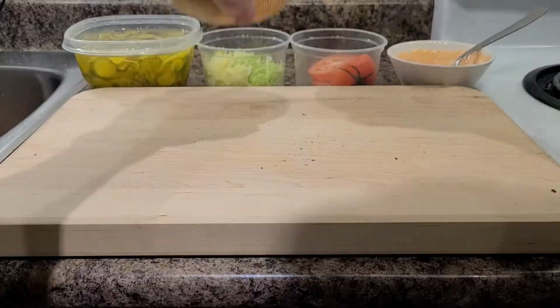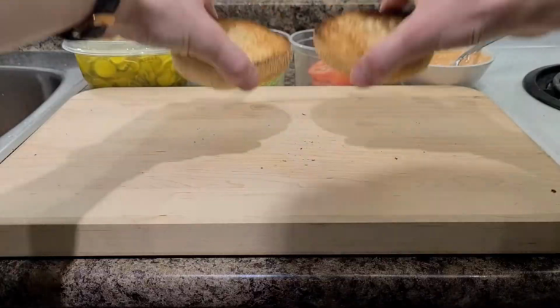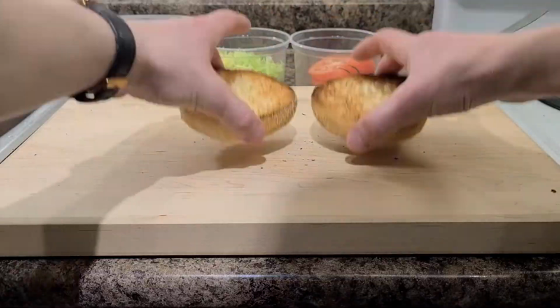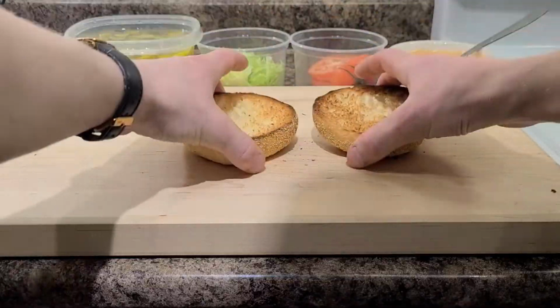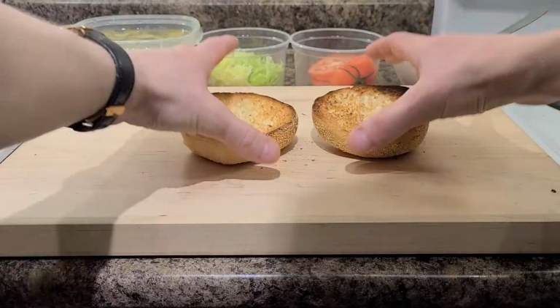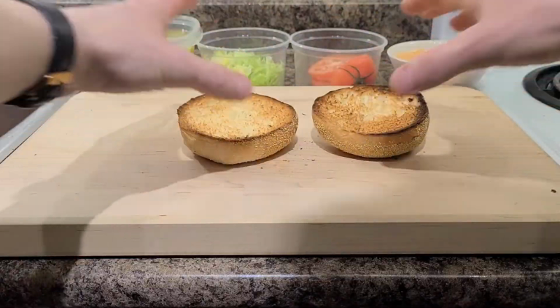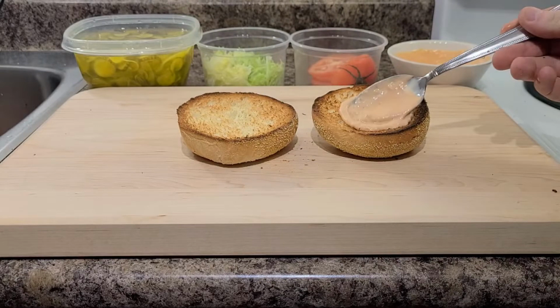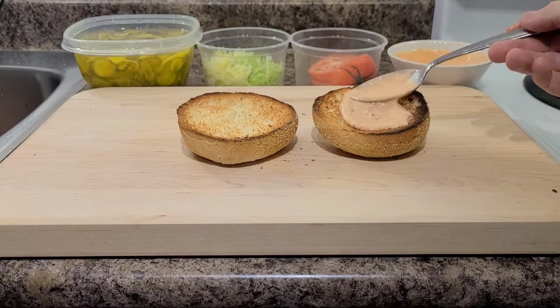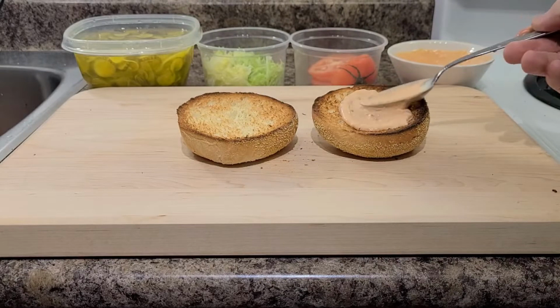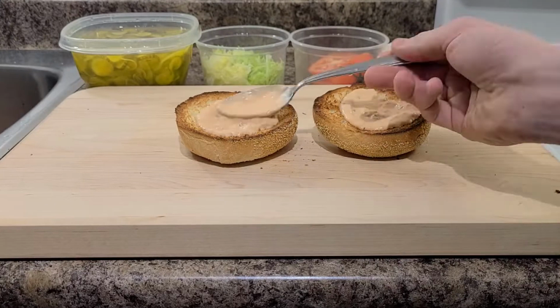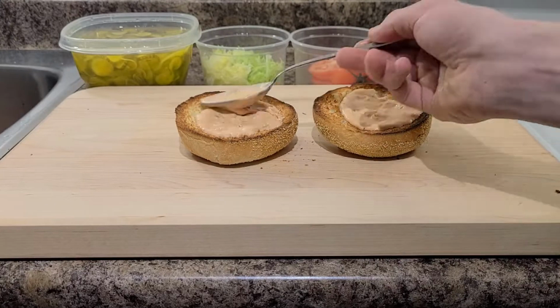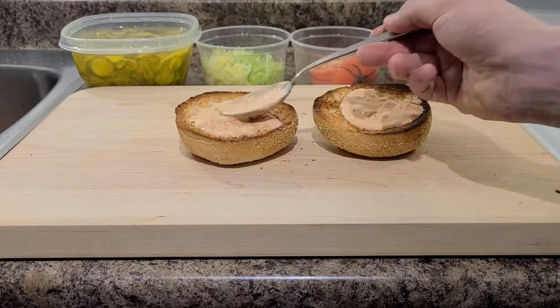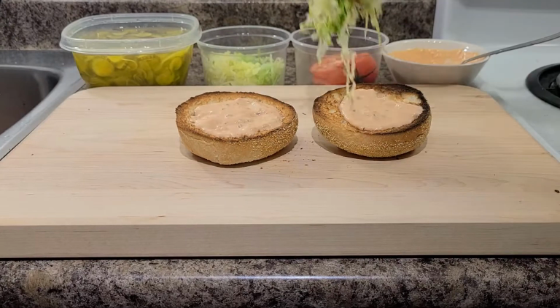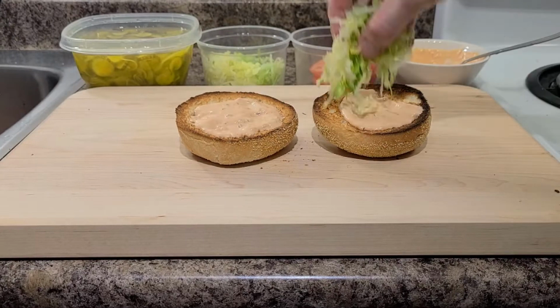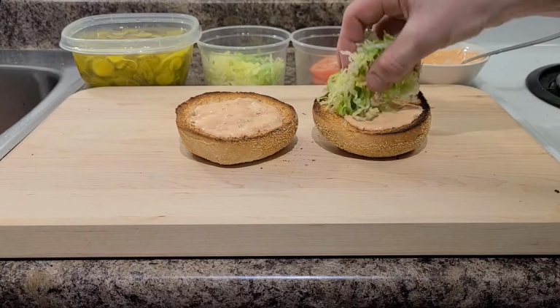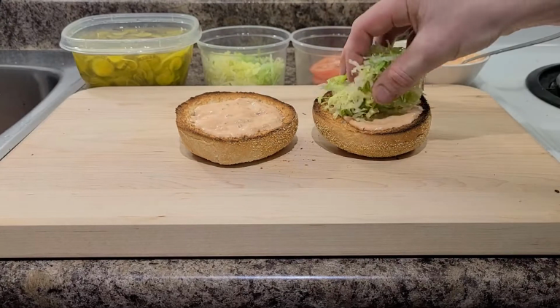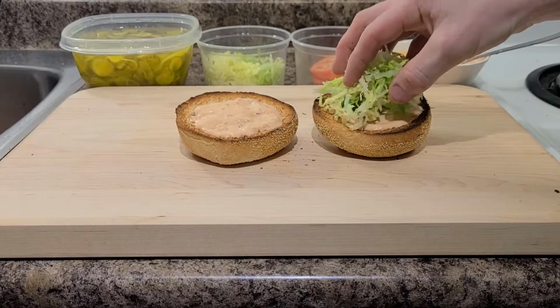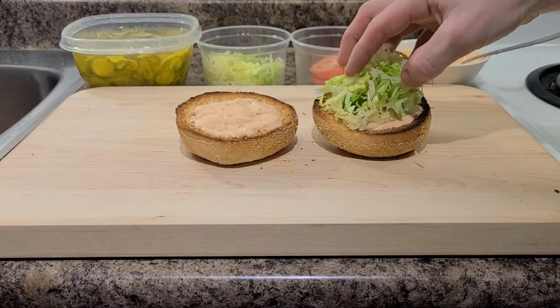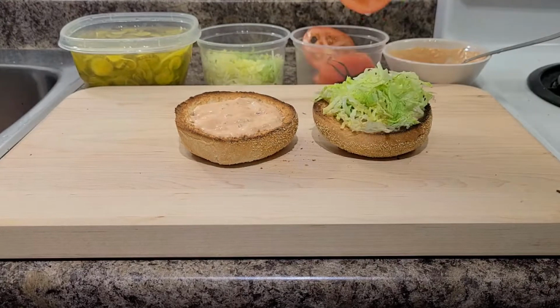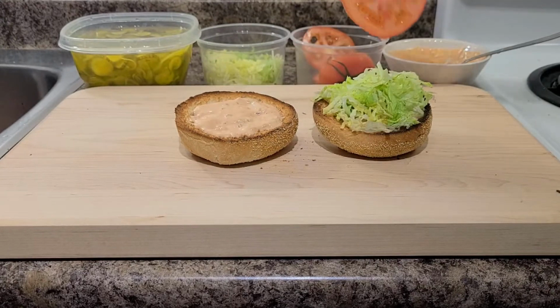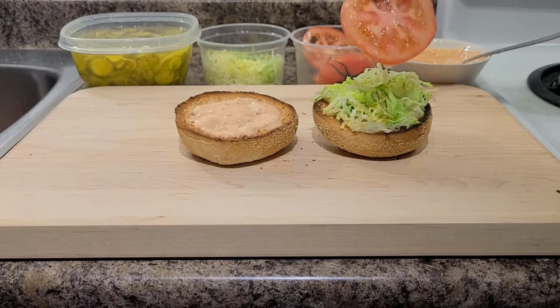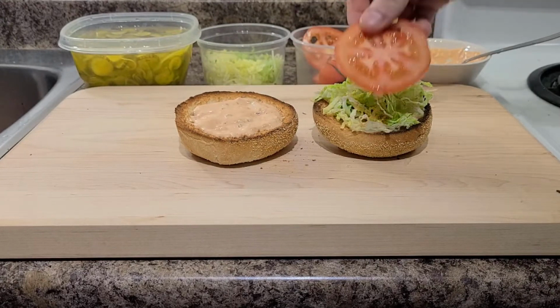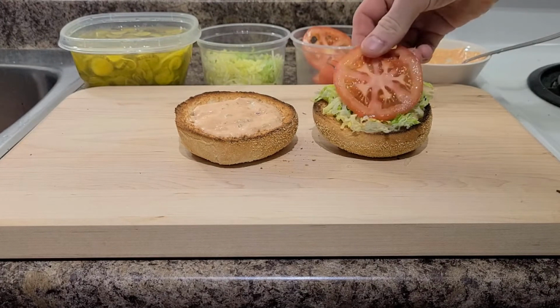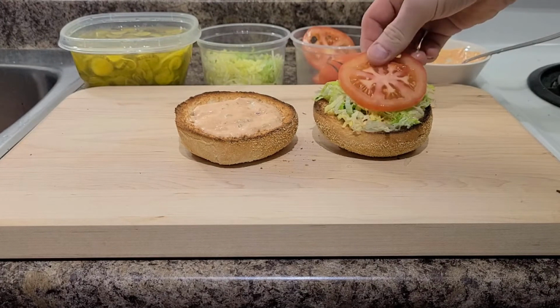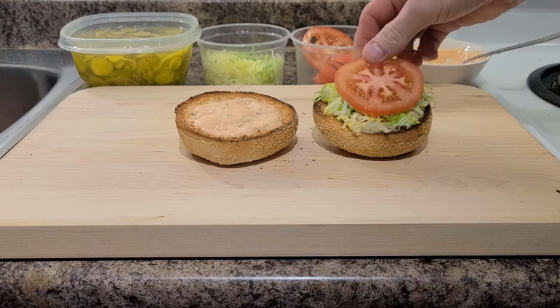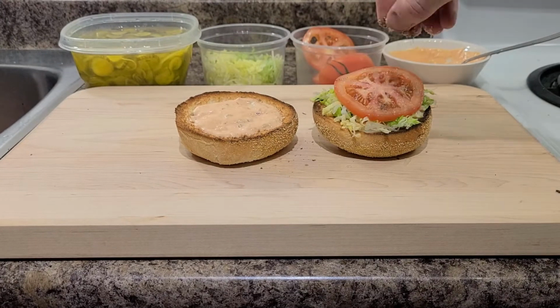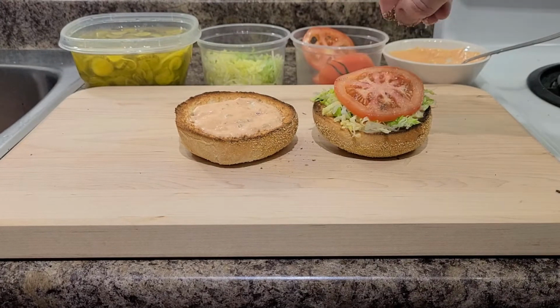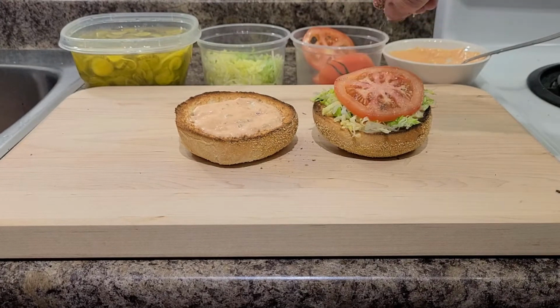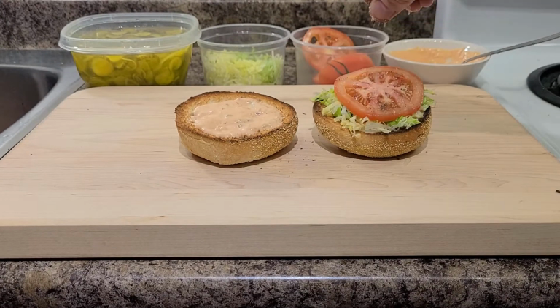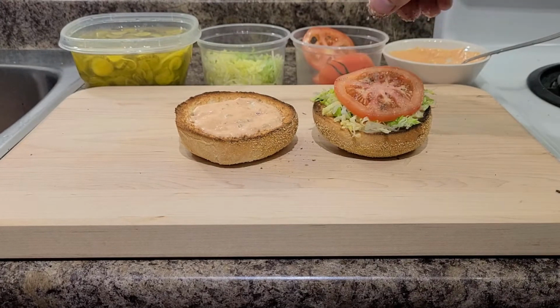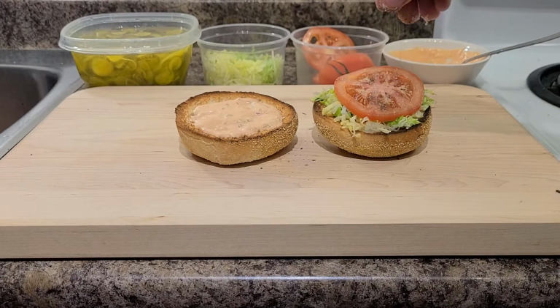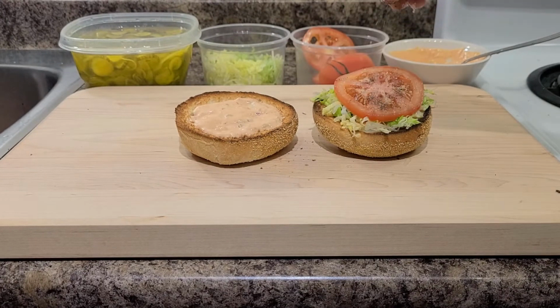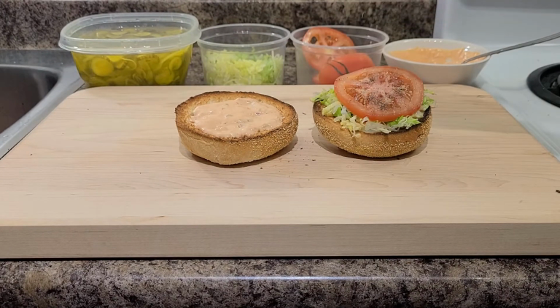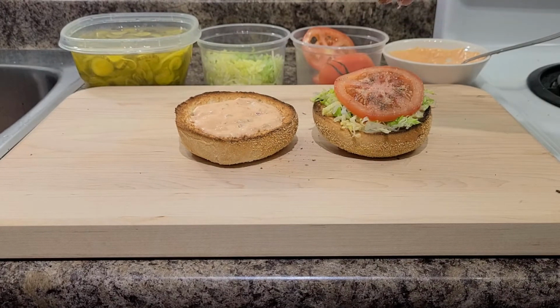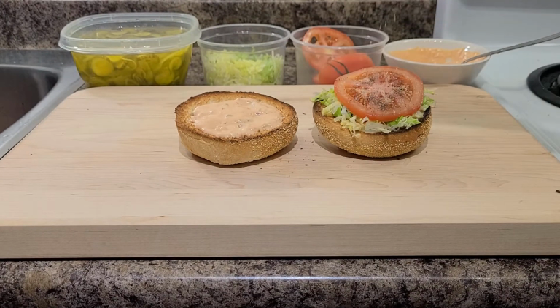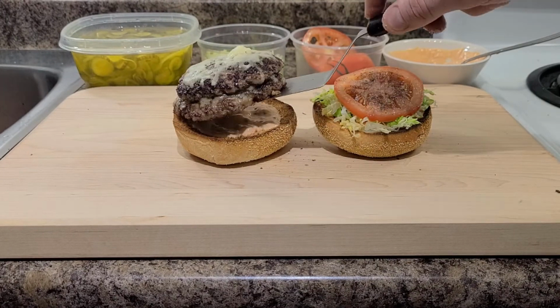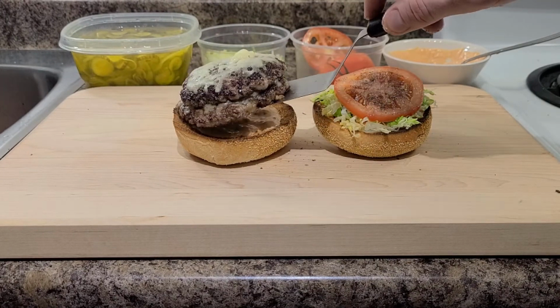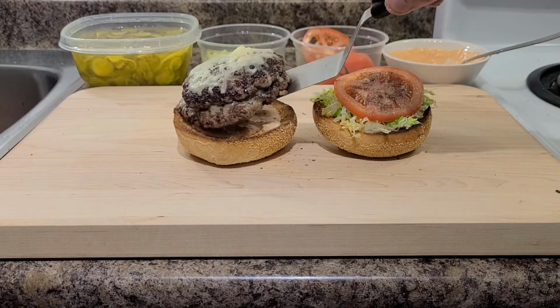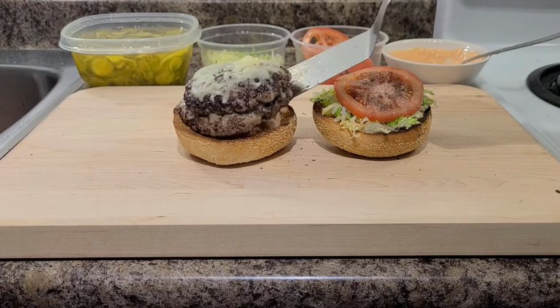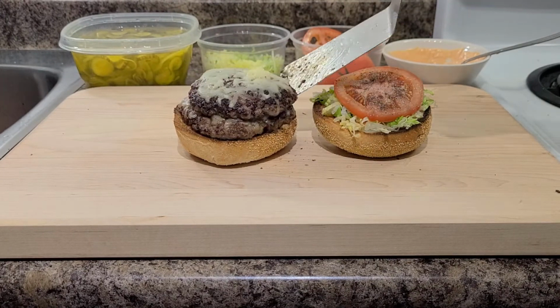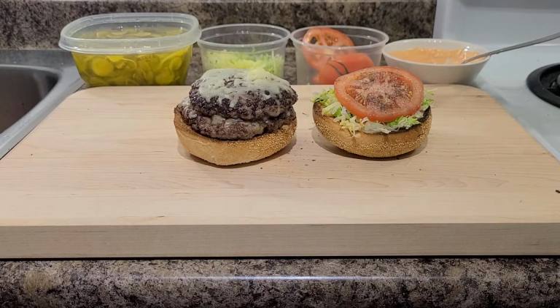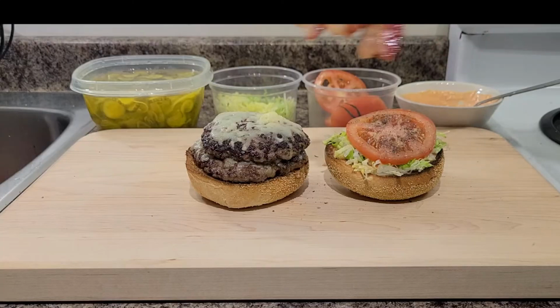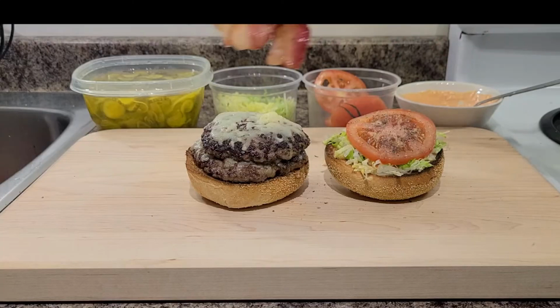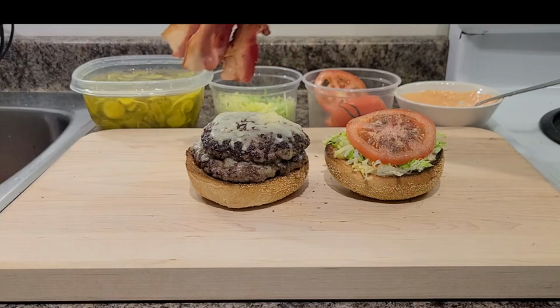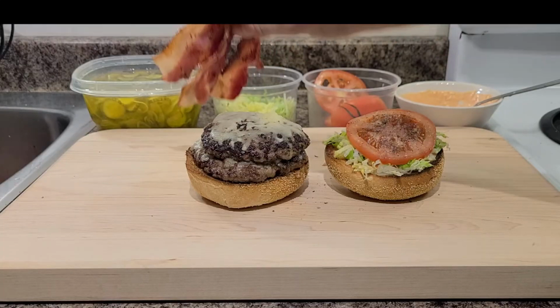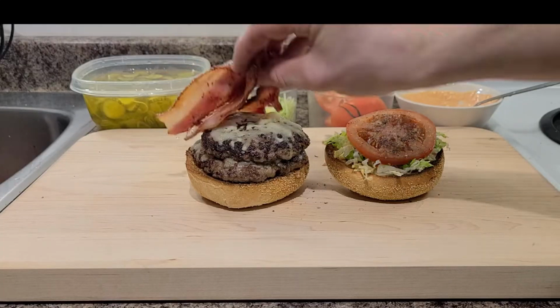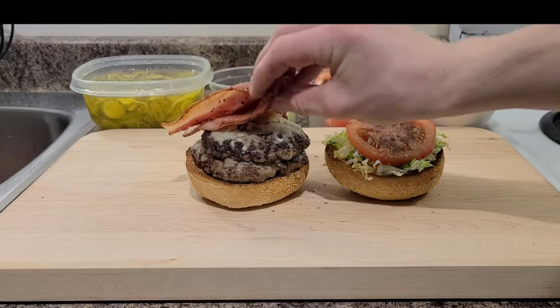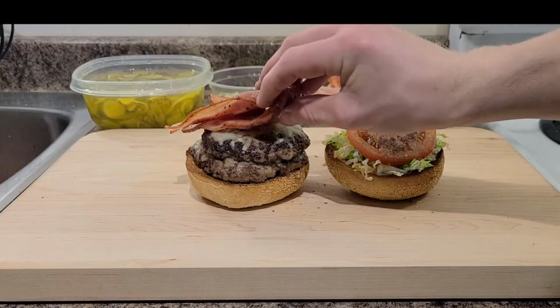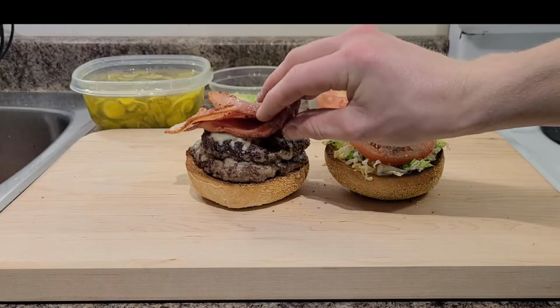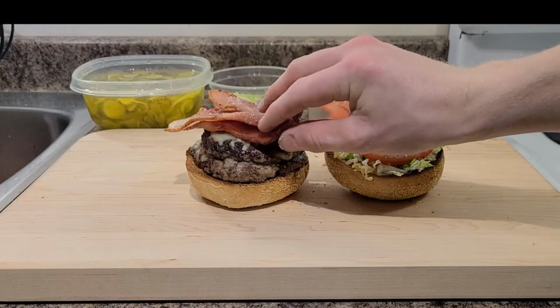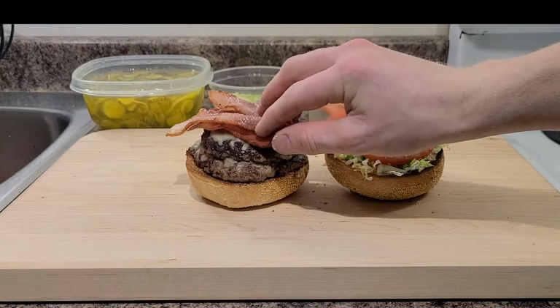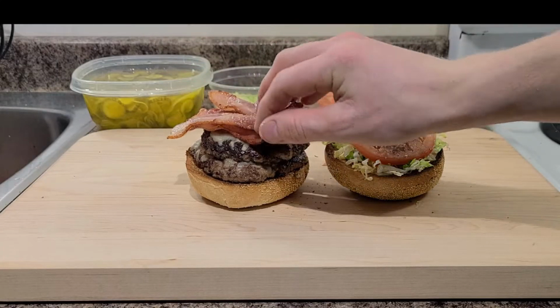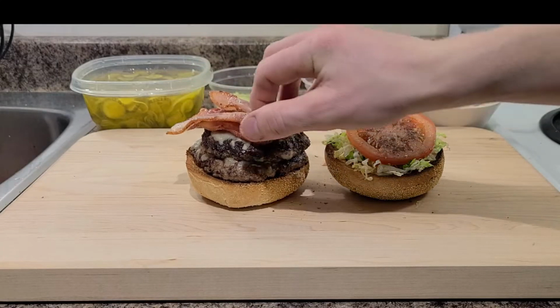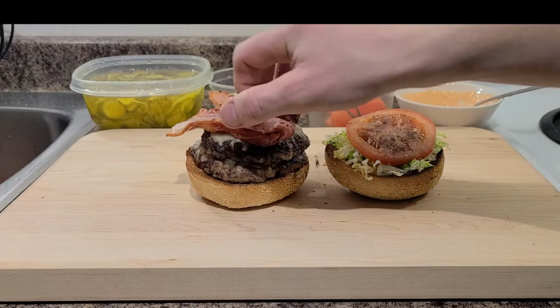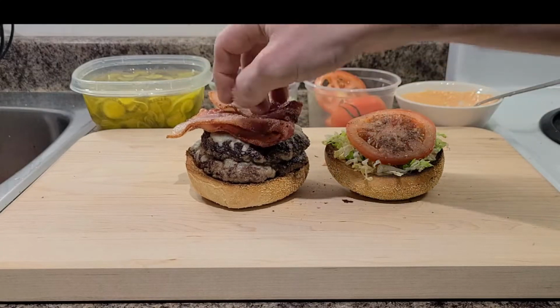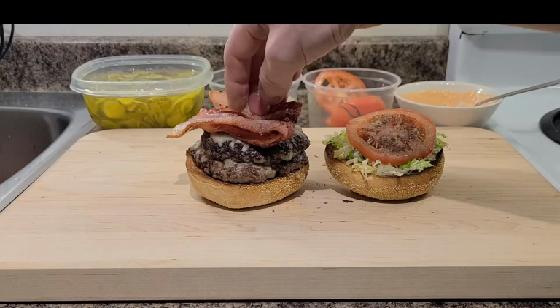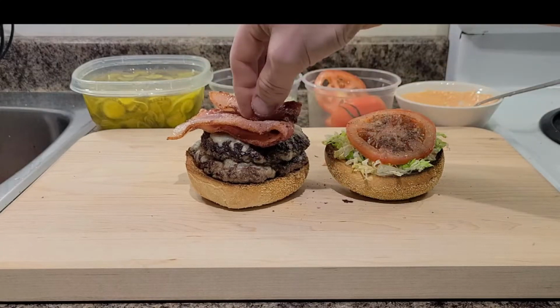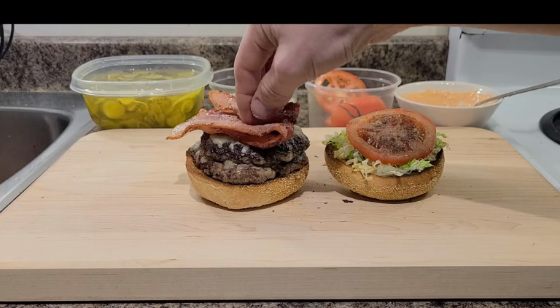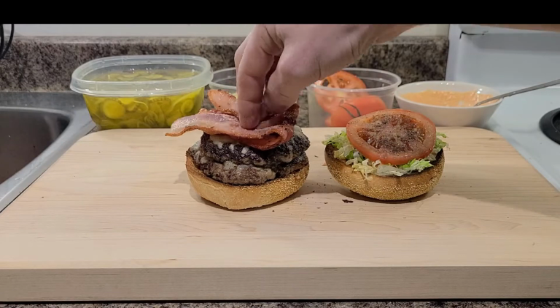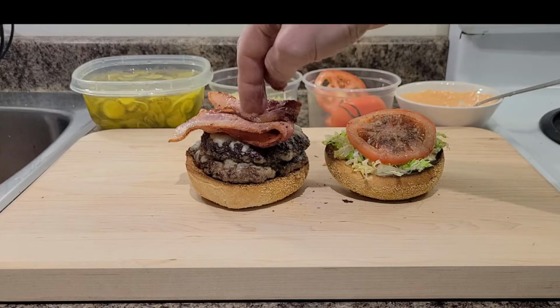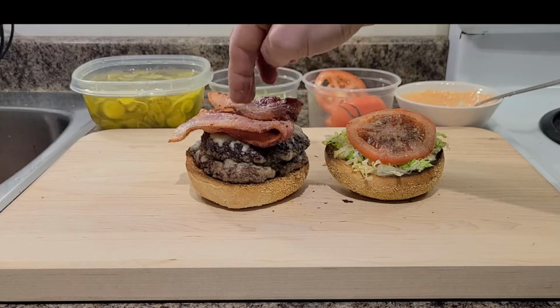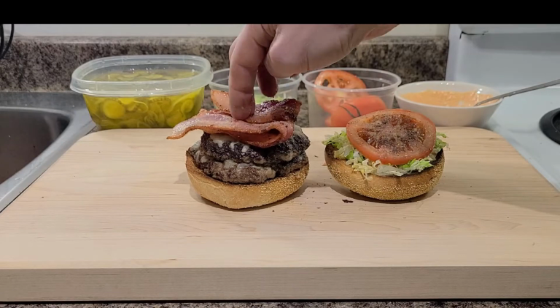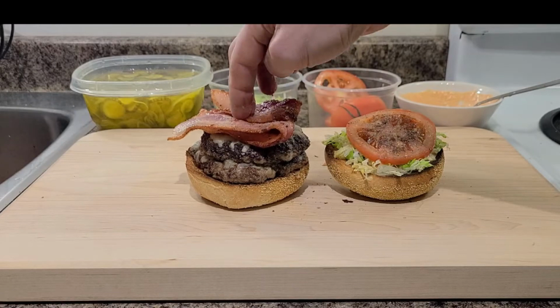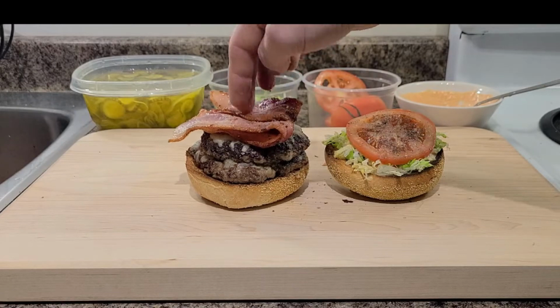Bun. Sauce. Lettuce. Tomato — don't forget to season it. Burger. Bacon. Oh no, I forgot the pickles!